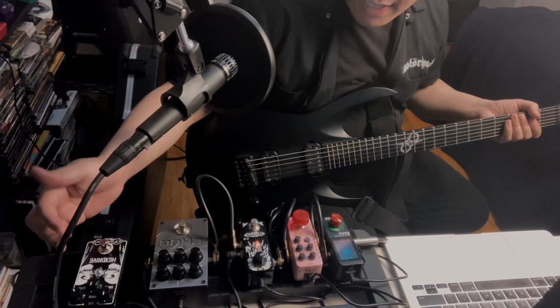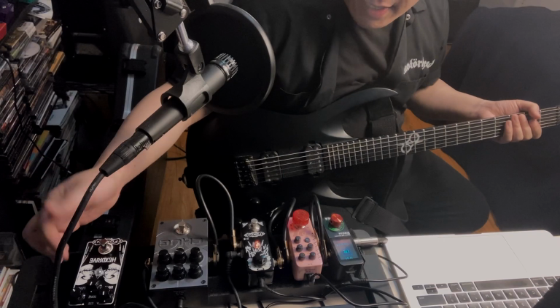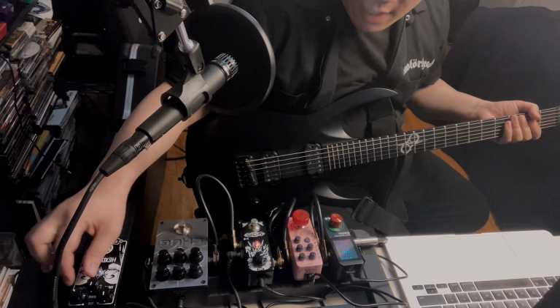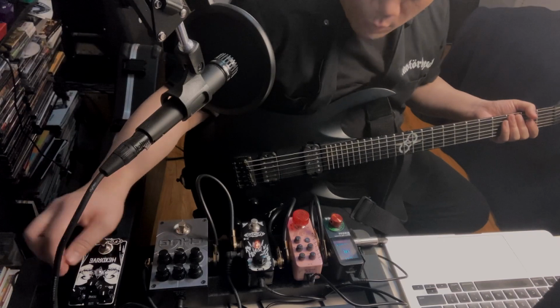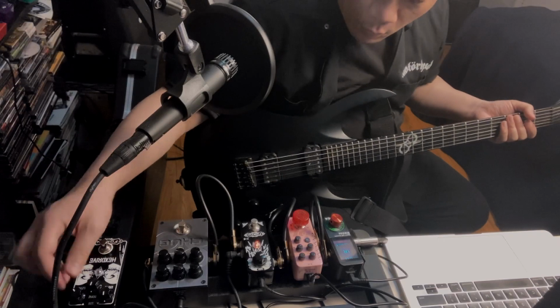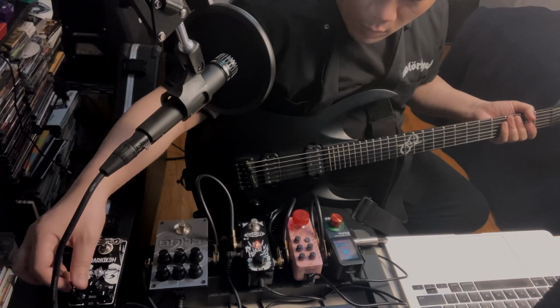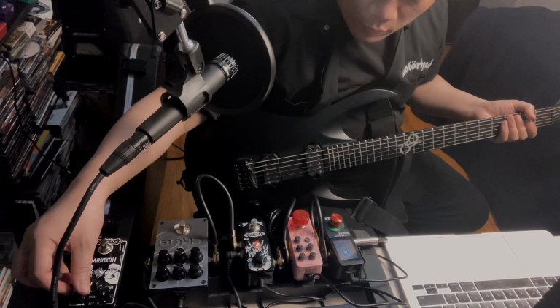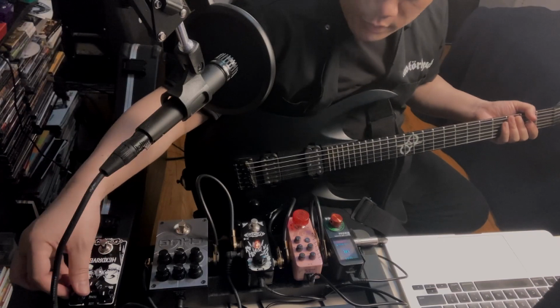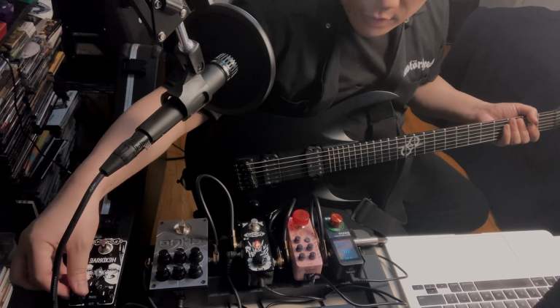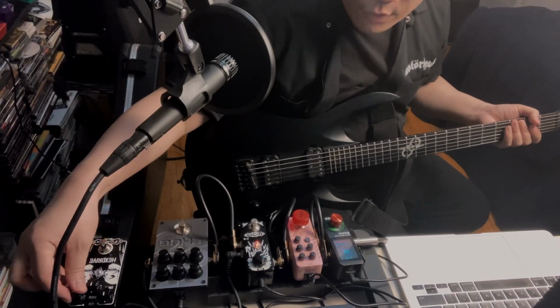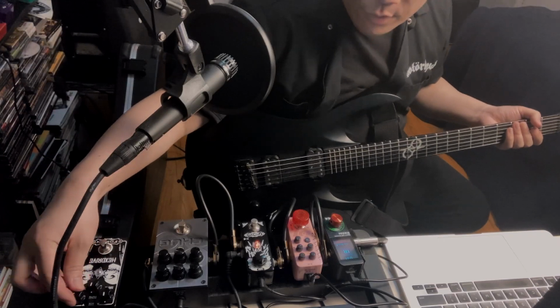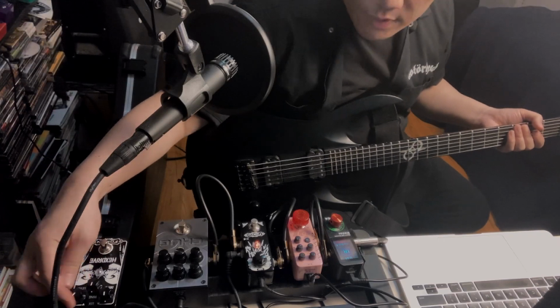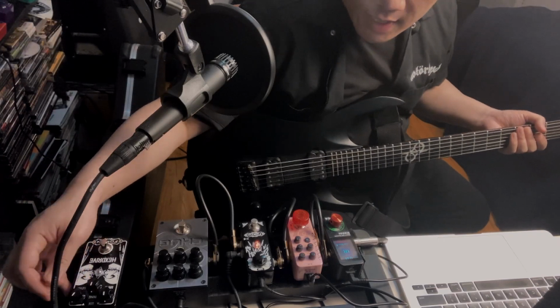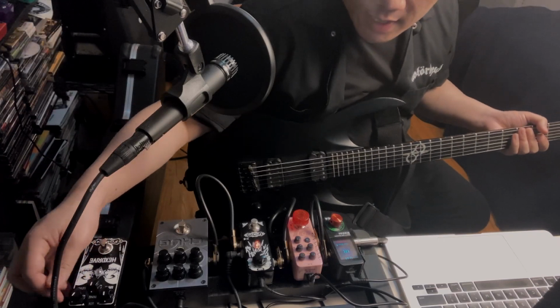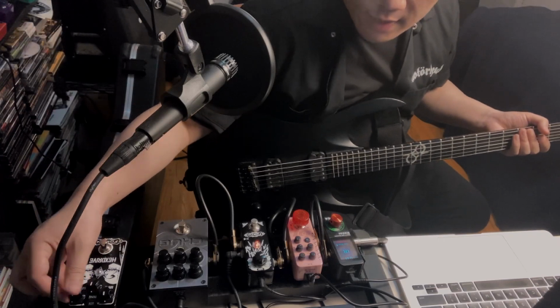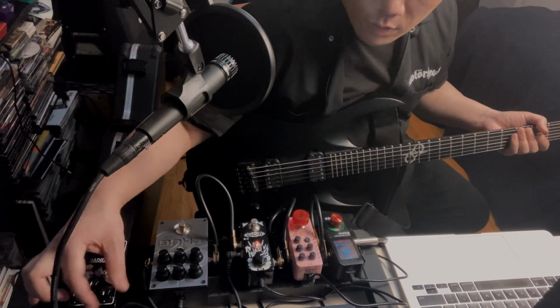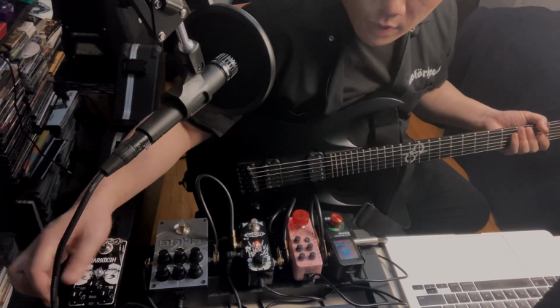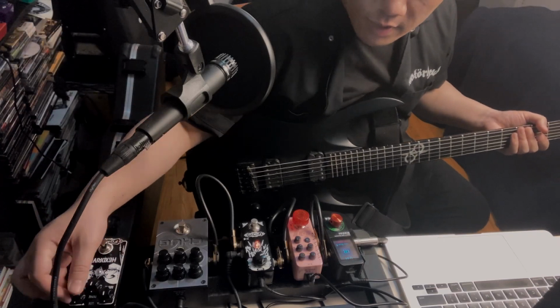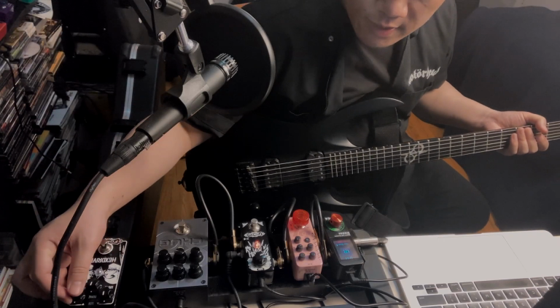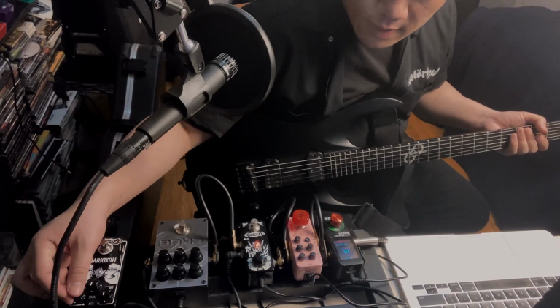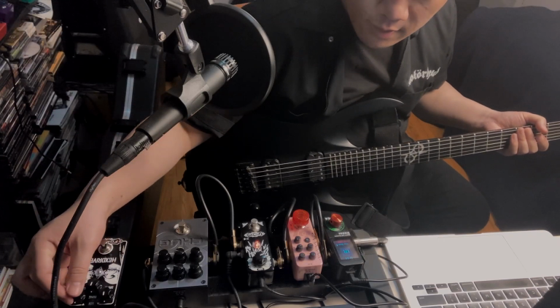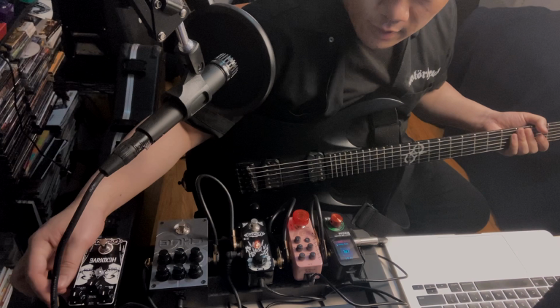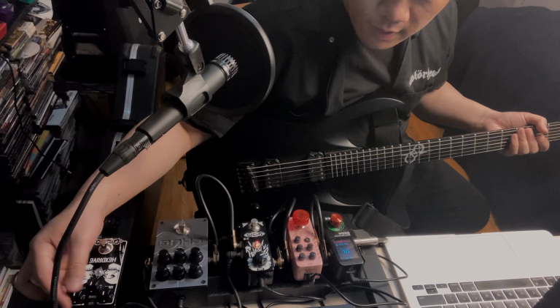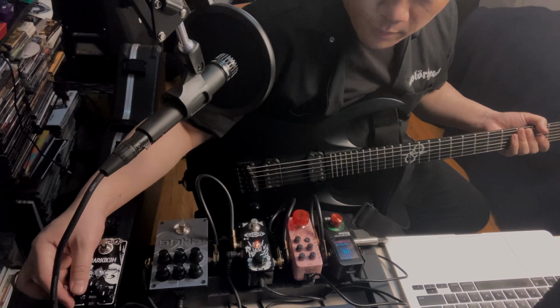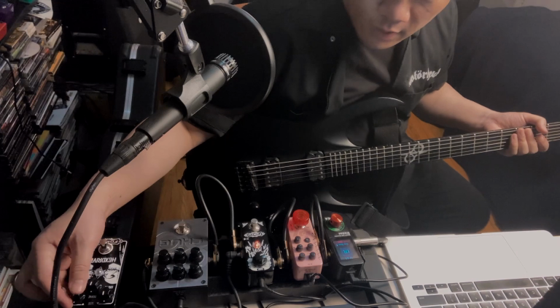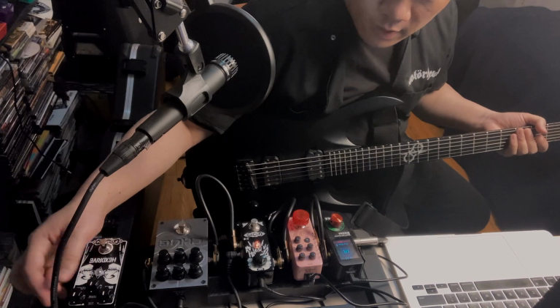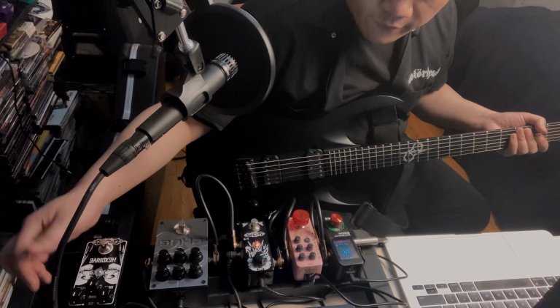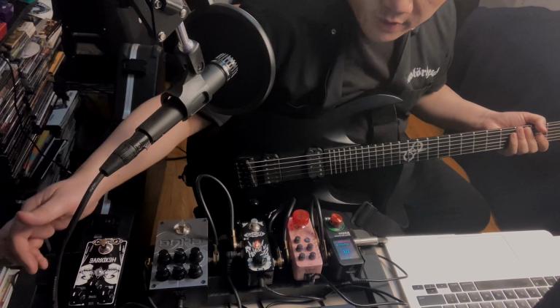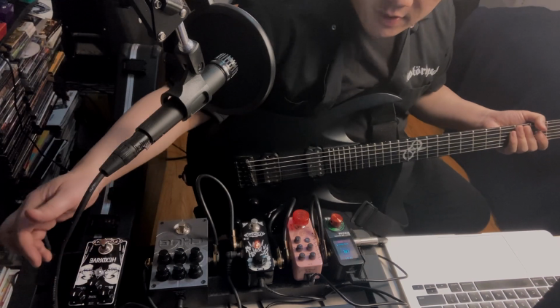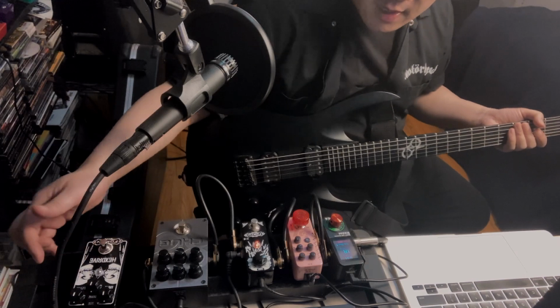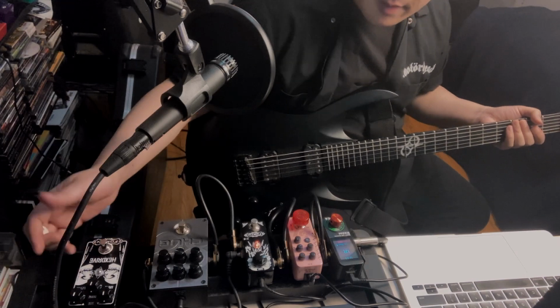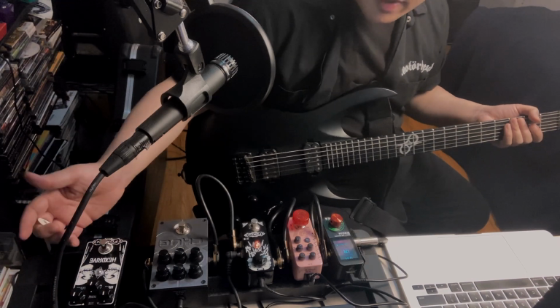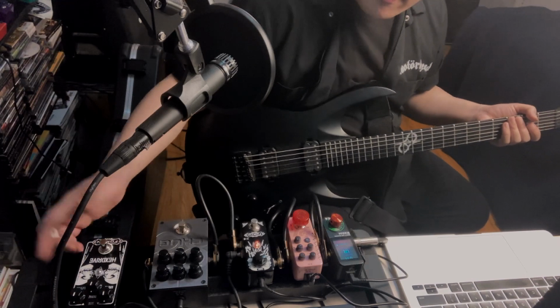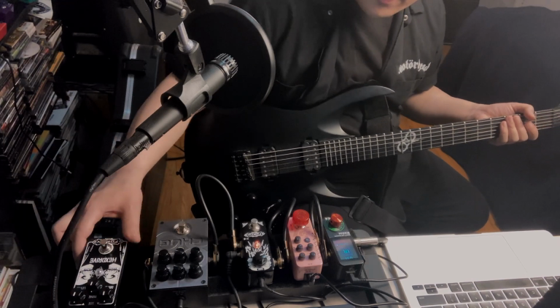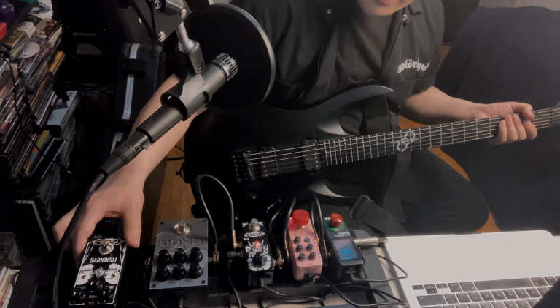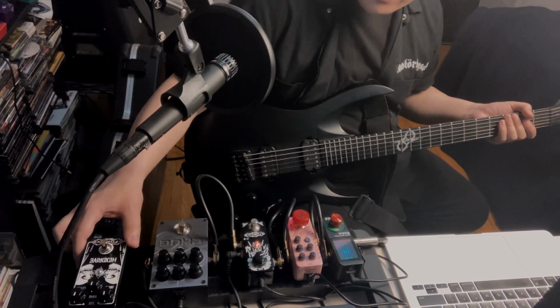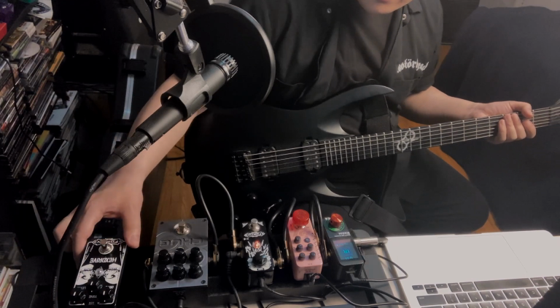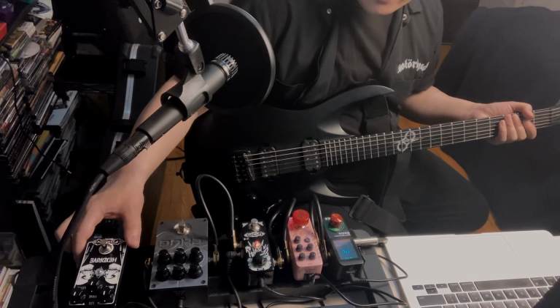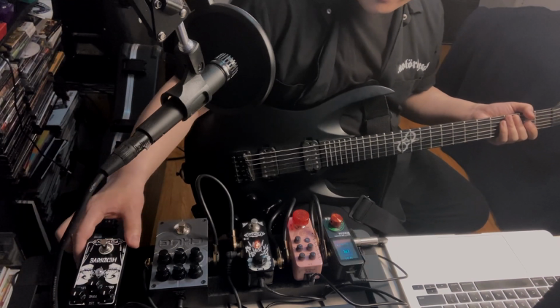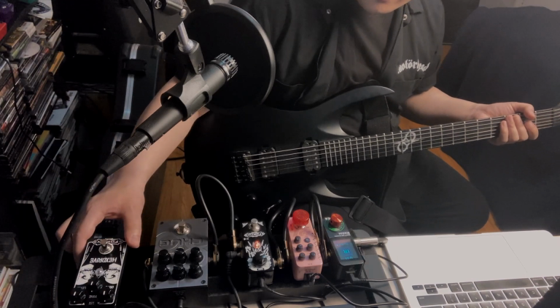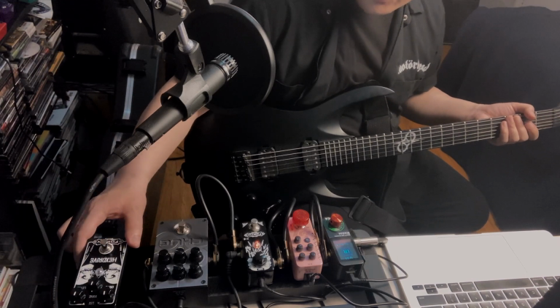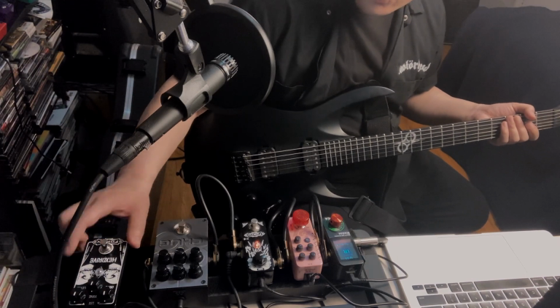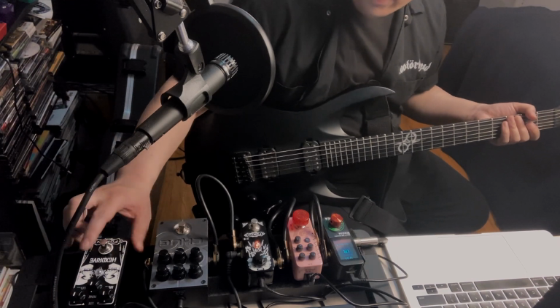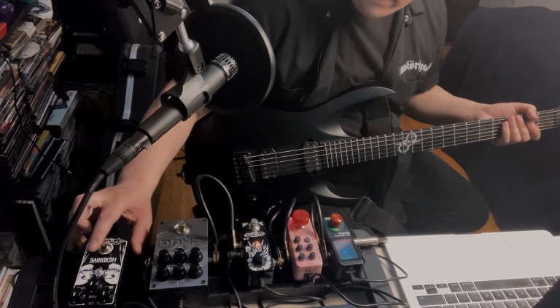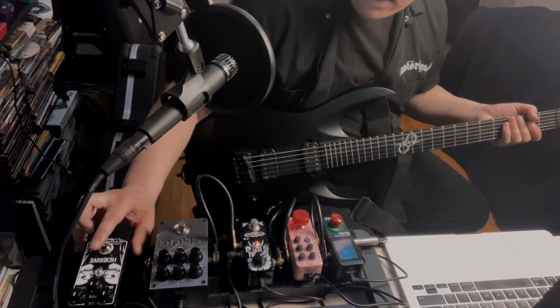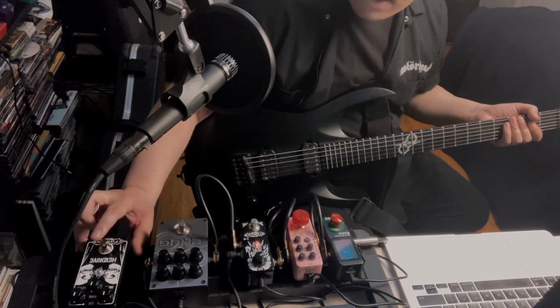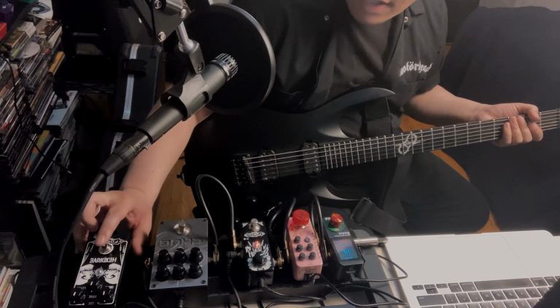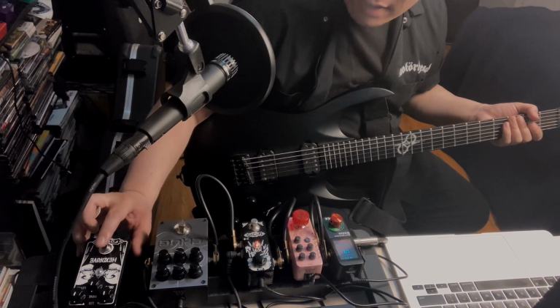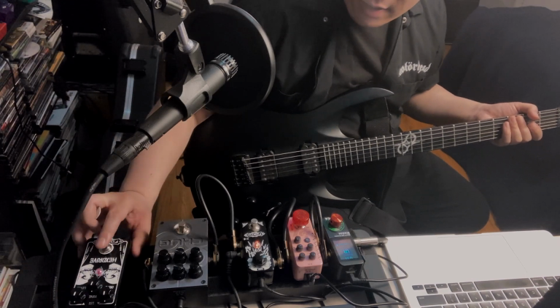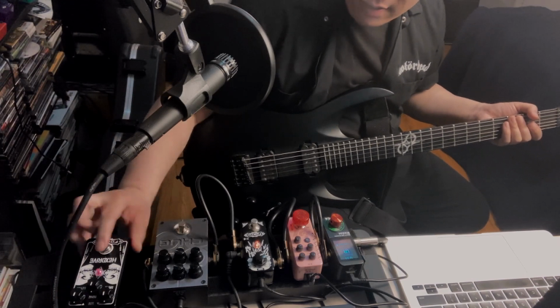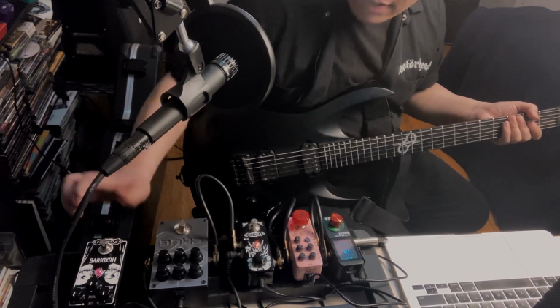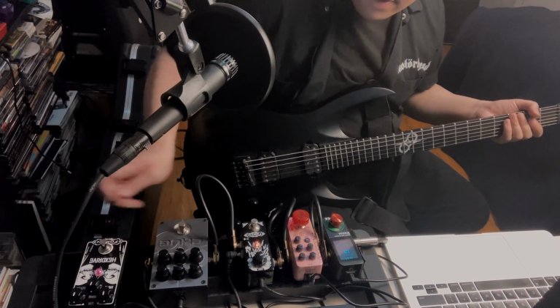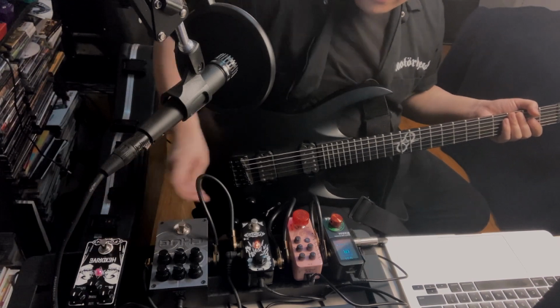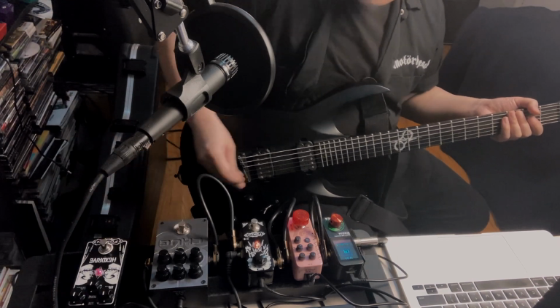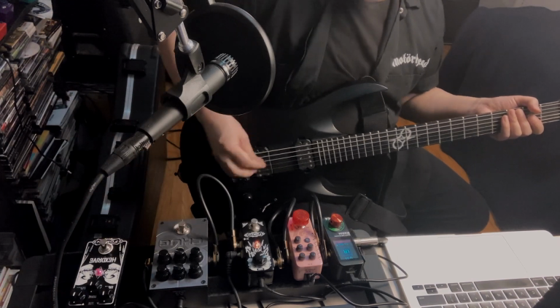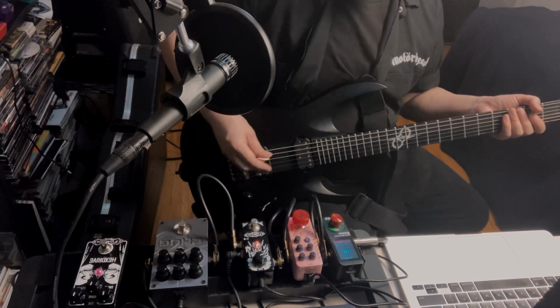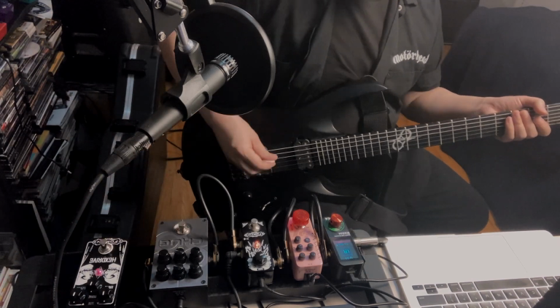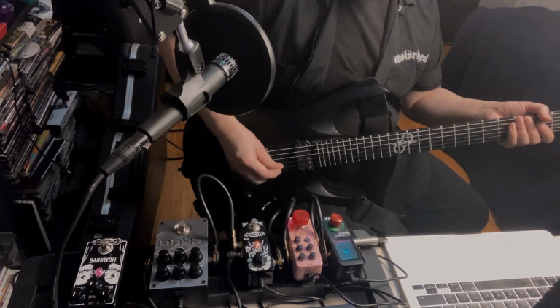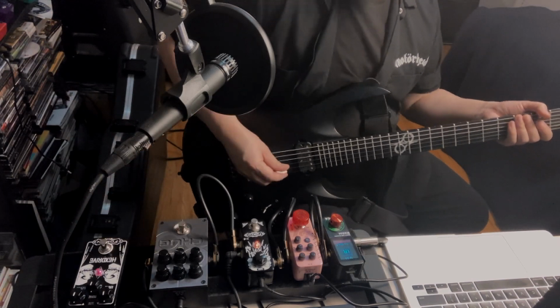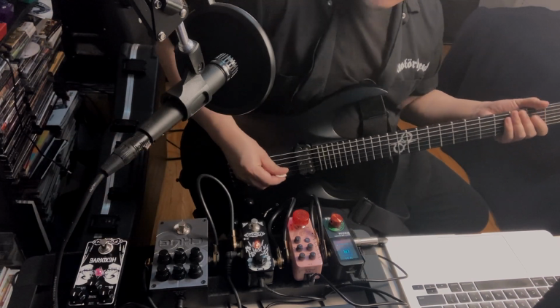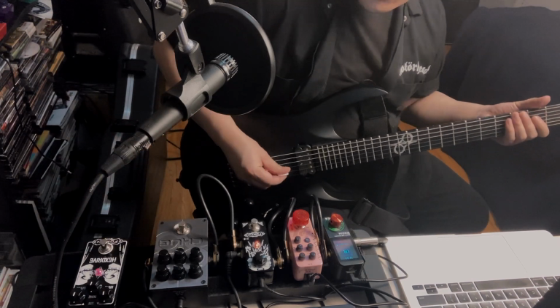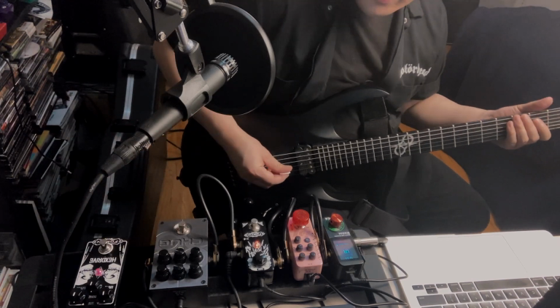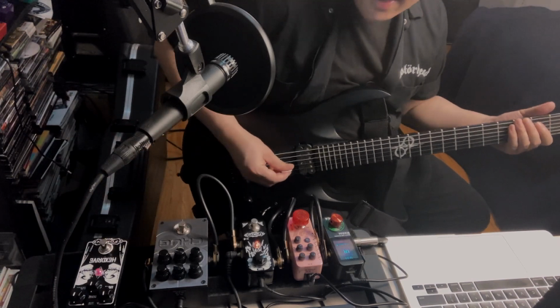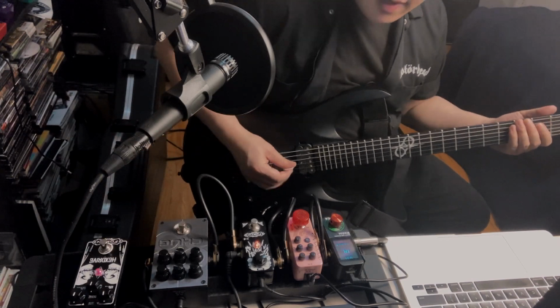Now we'll take a look at the pedal. If I set up everything to 12 o'clock, this is the sound that we get.